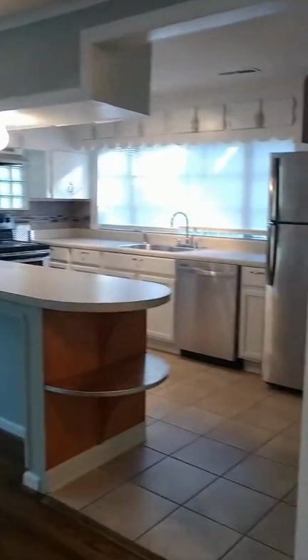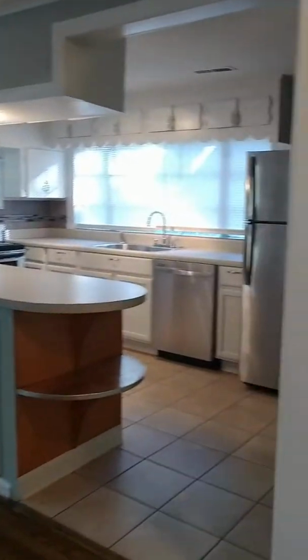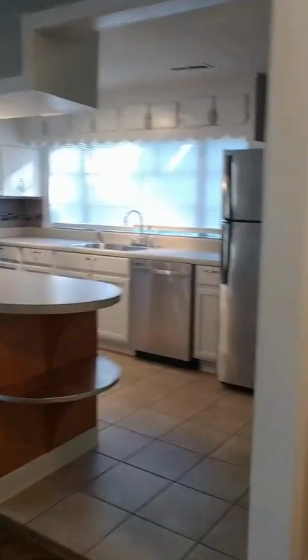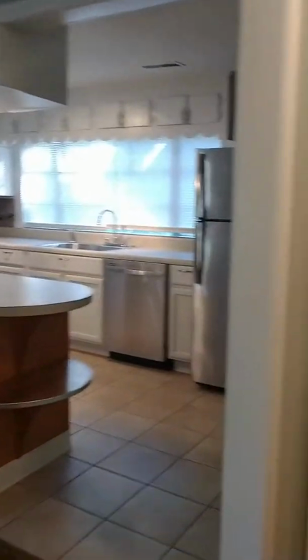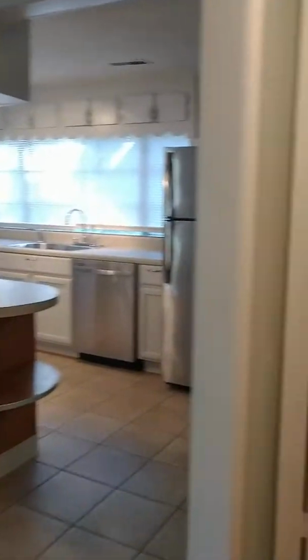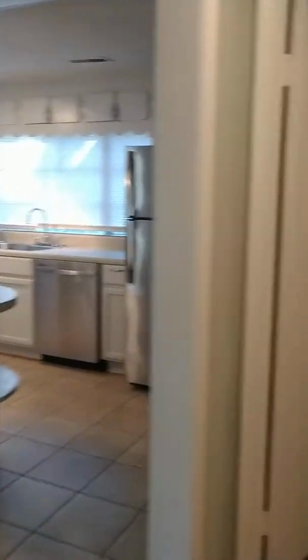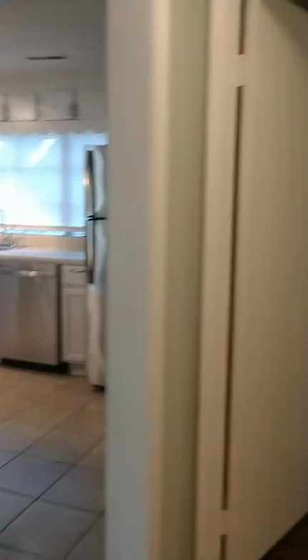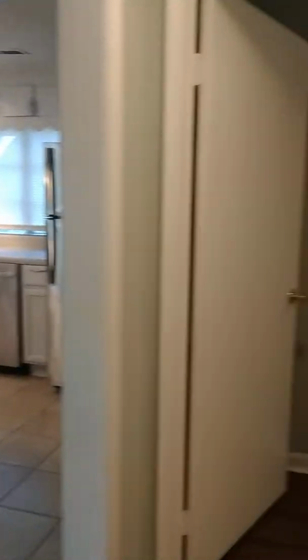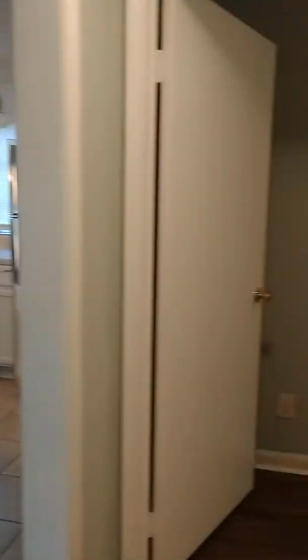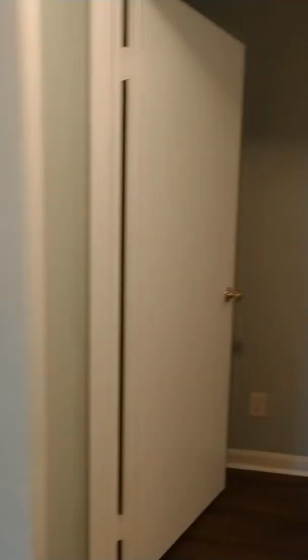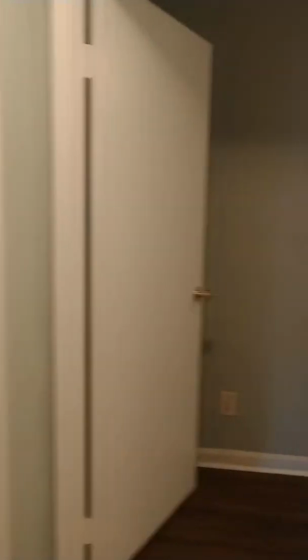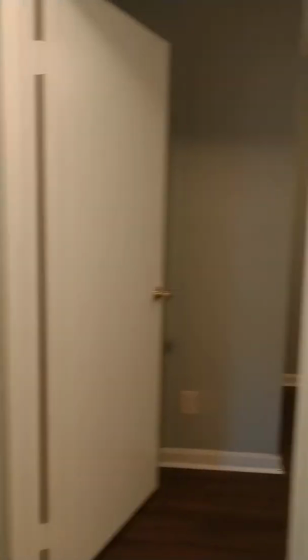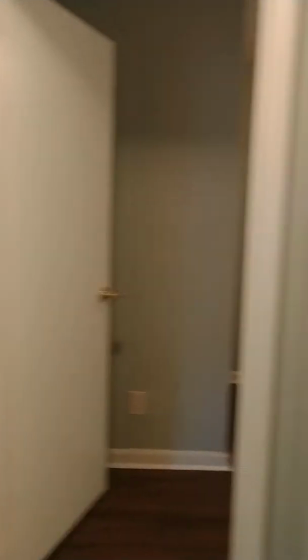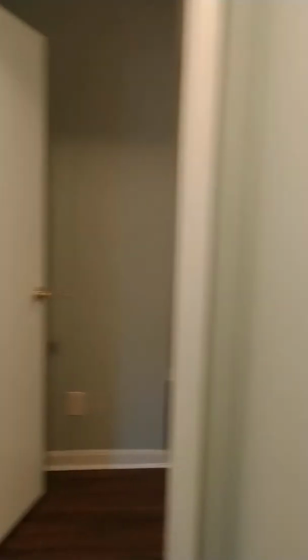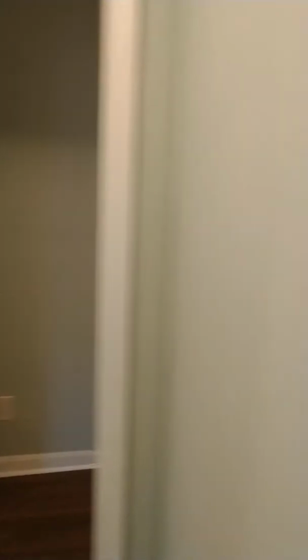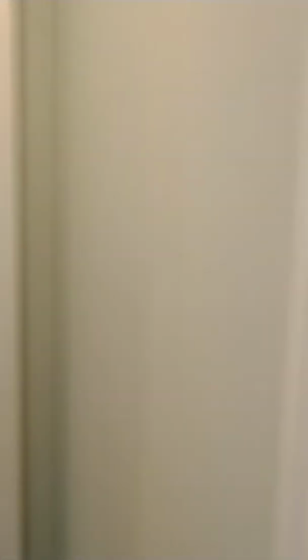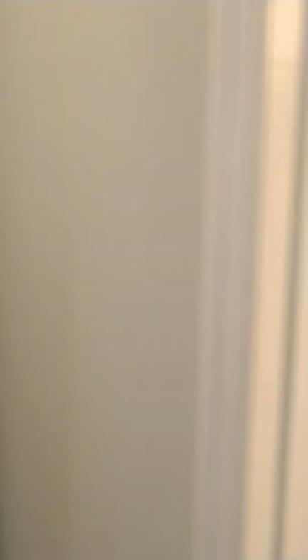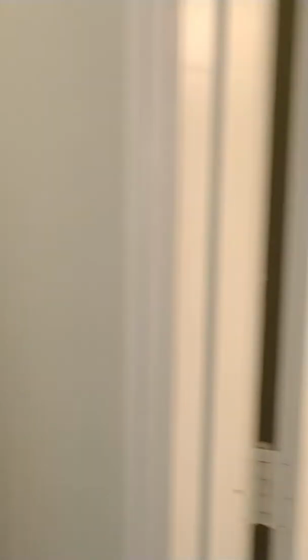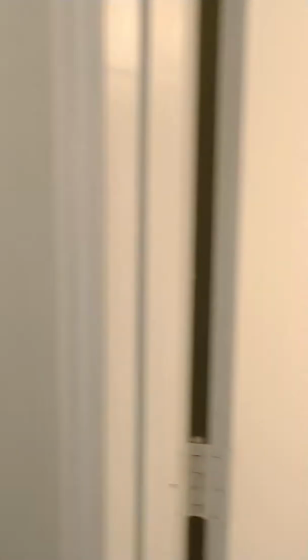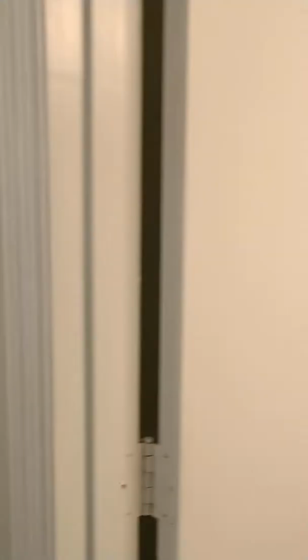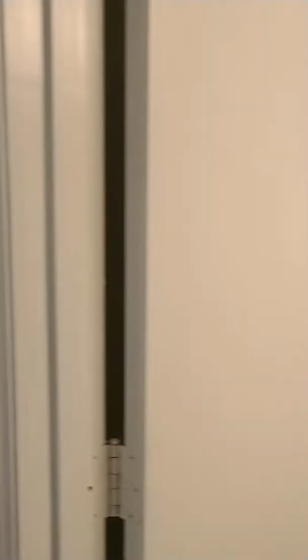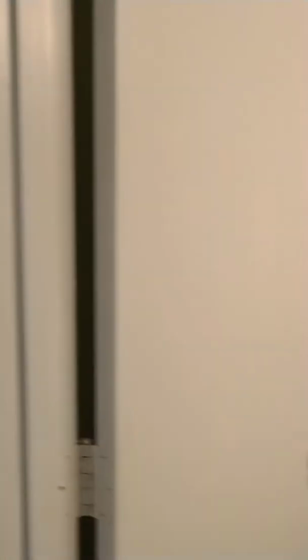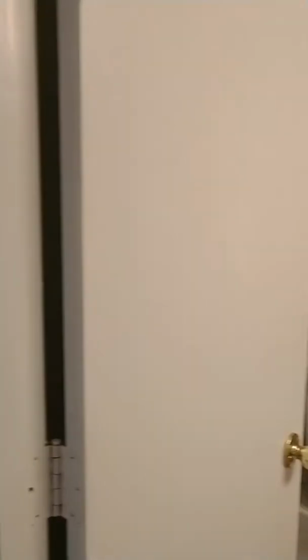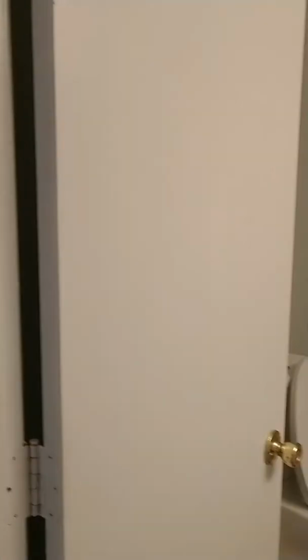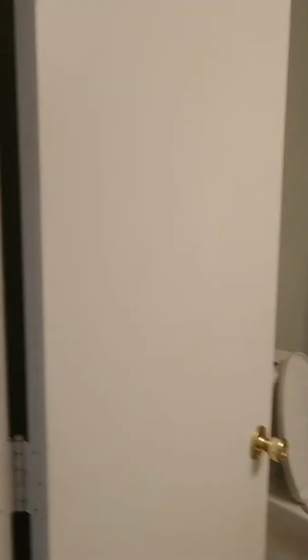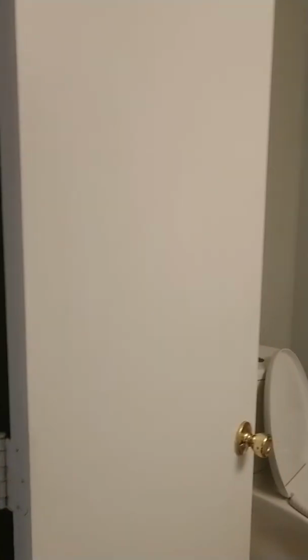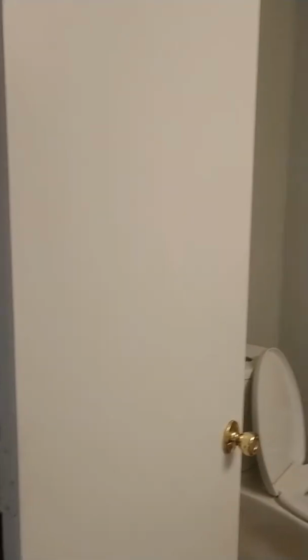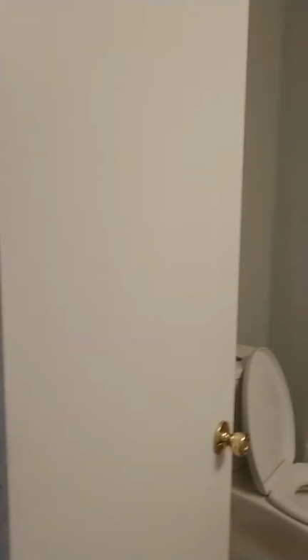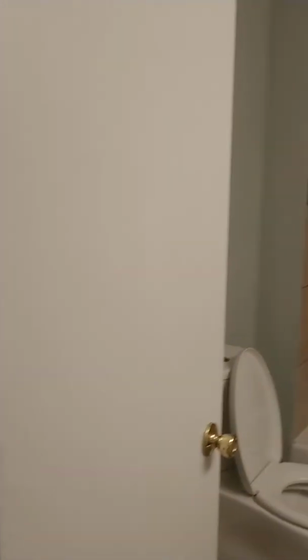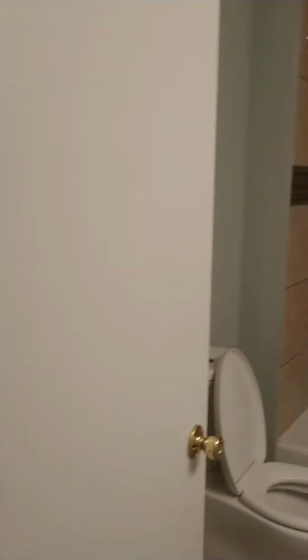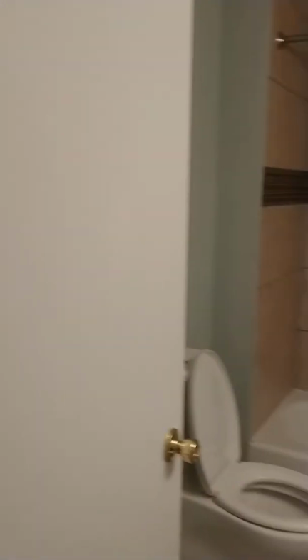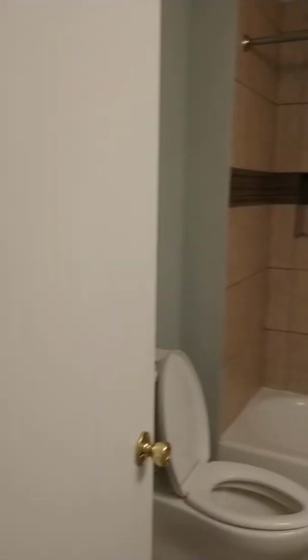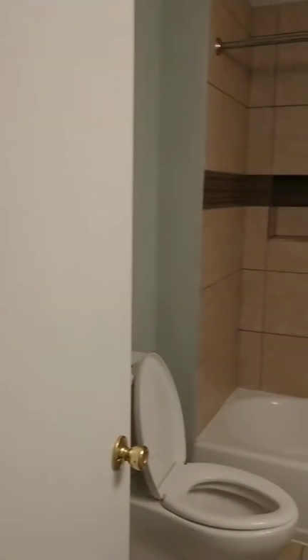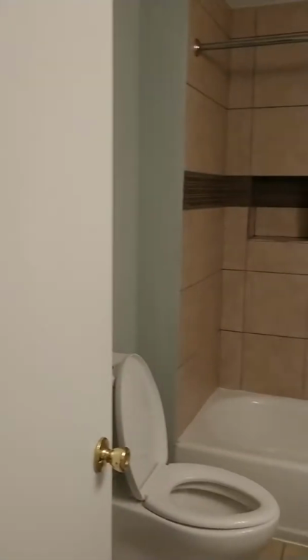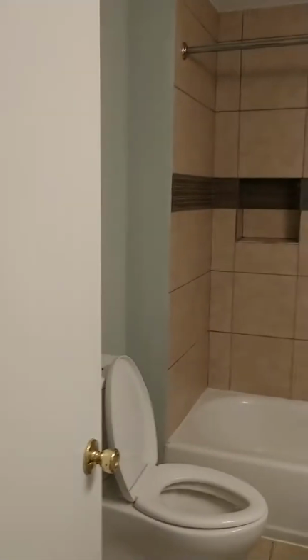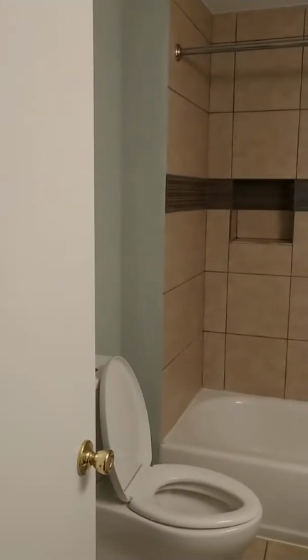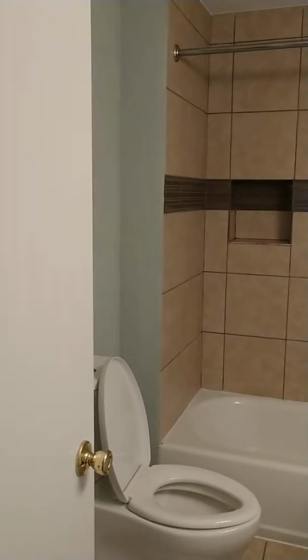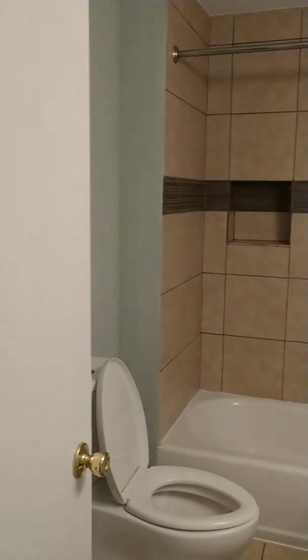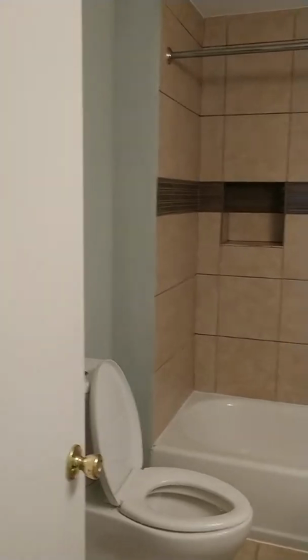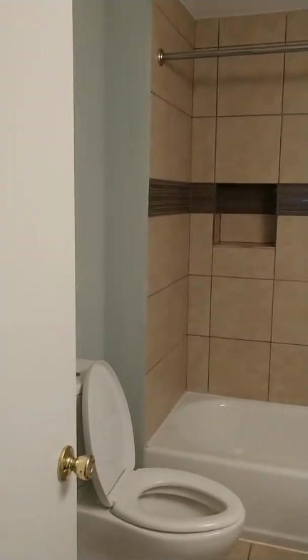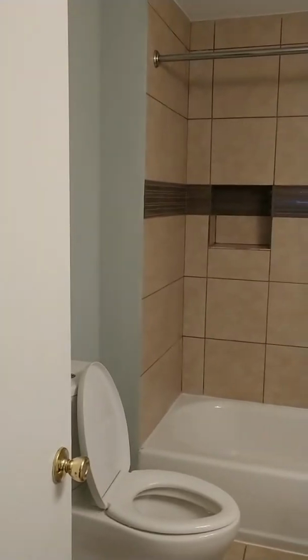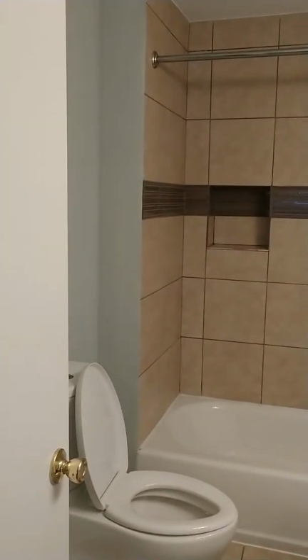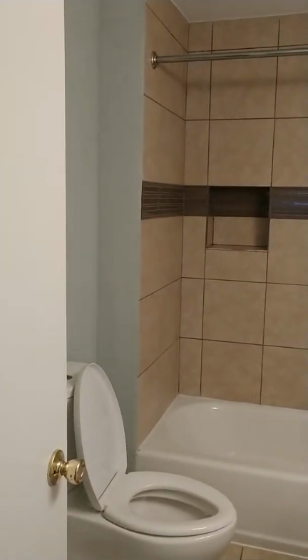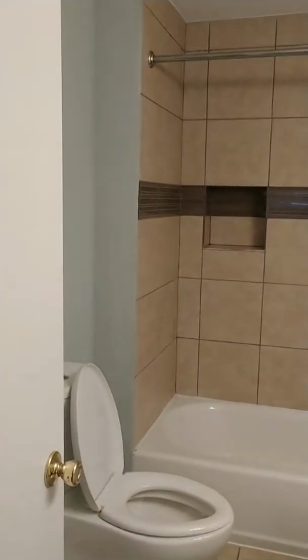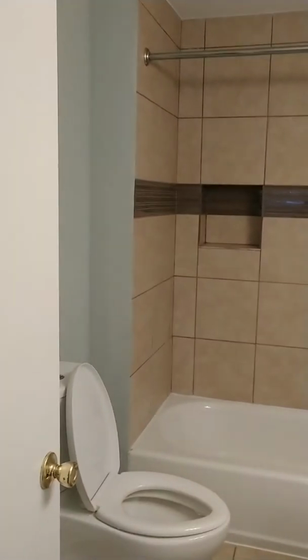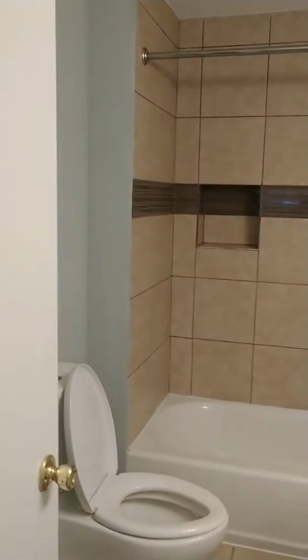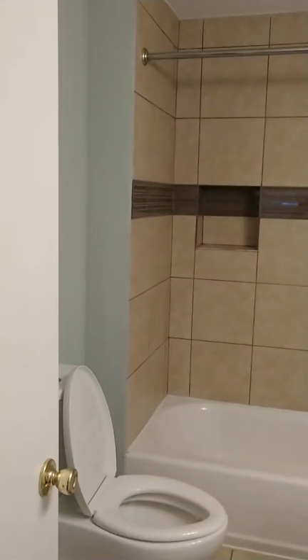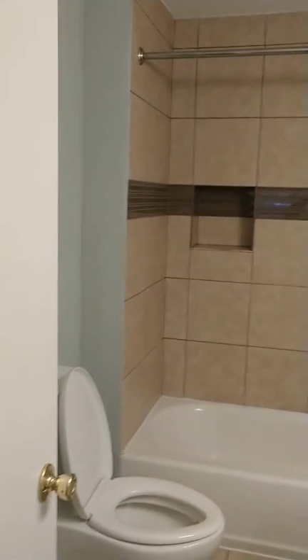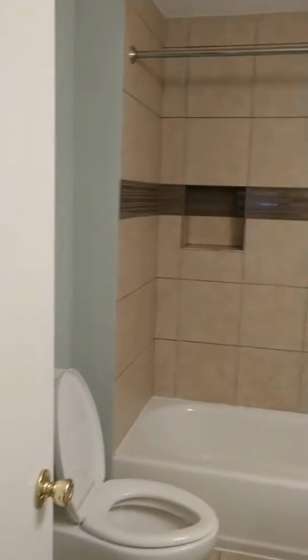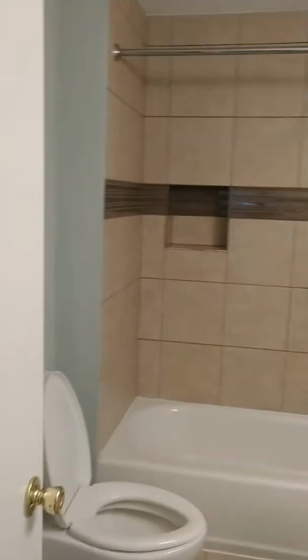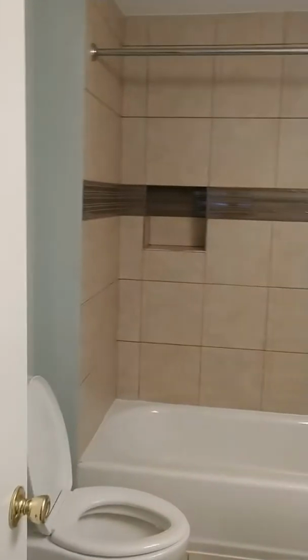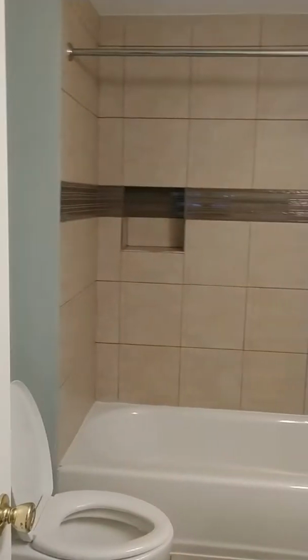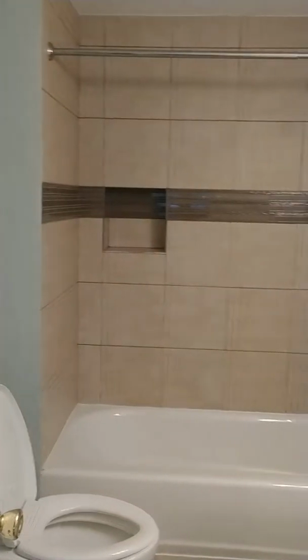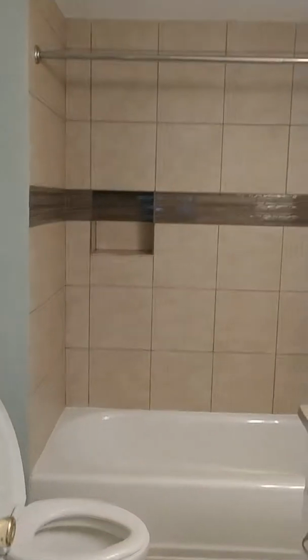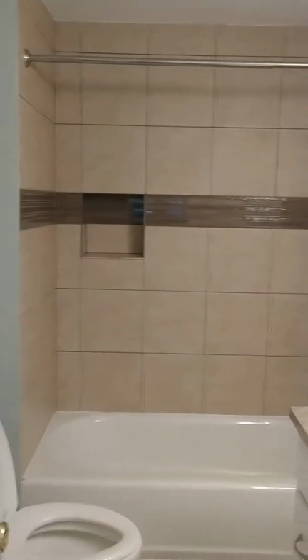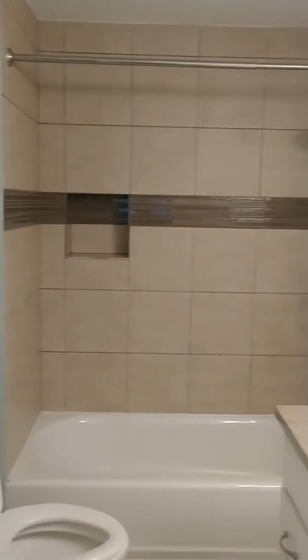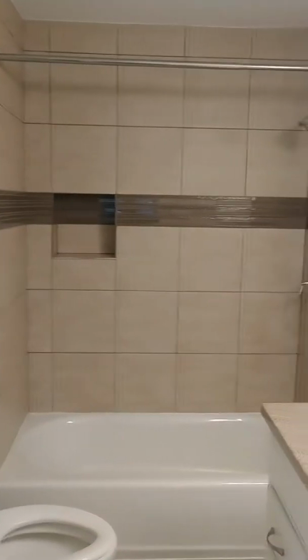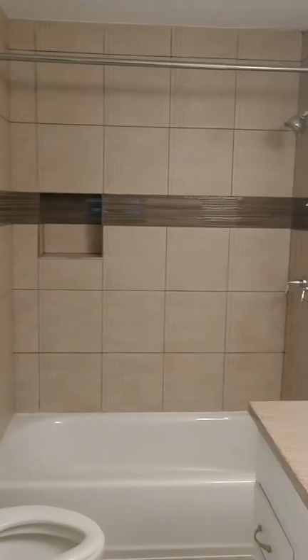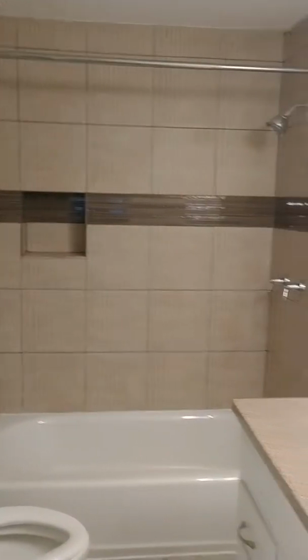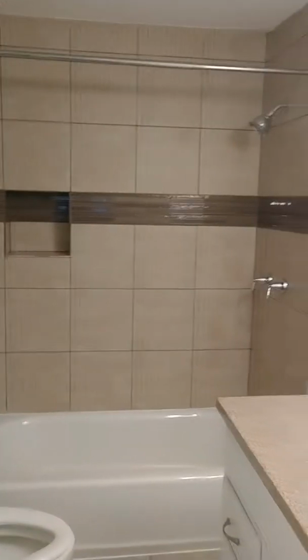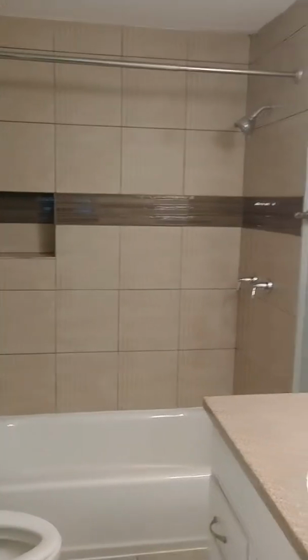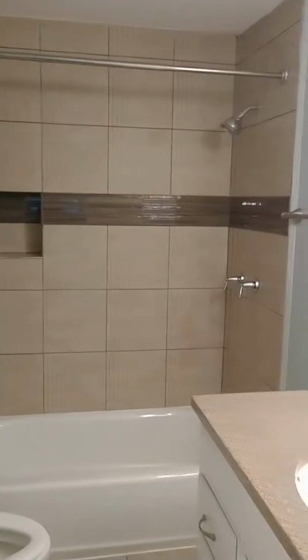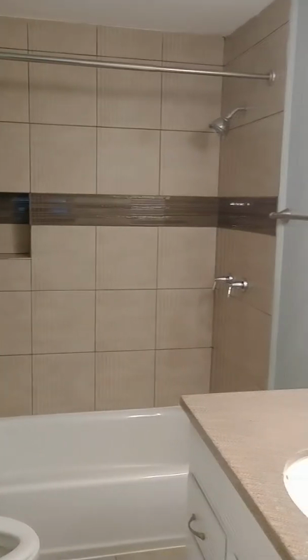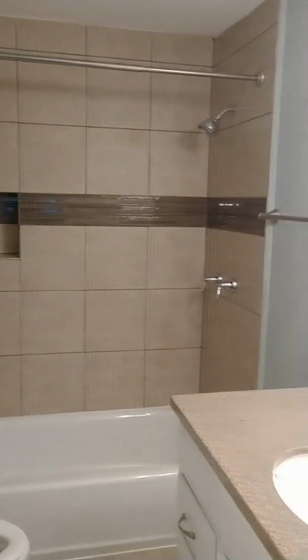Here is the bathroom. It's got really pretty tile work.